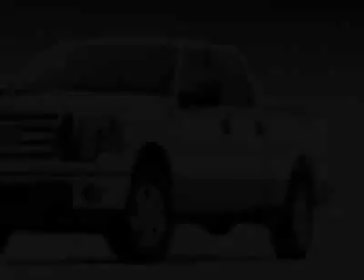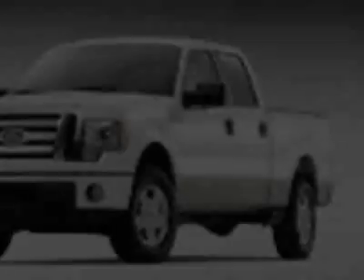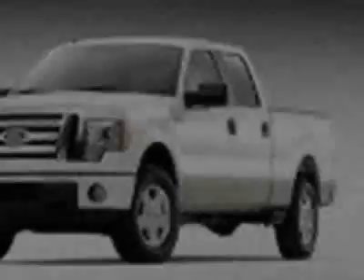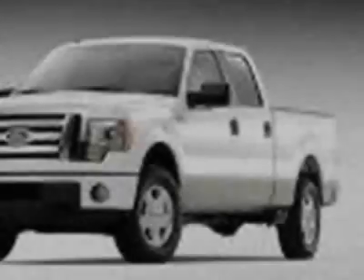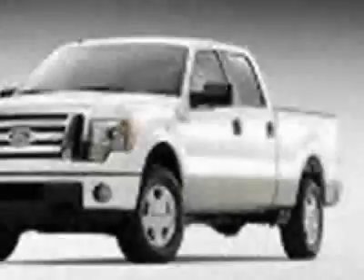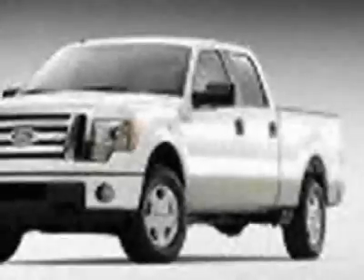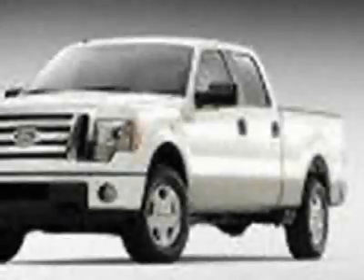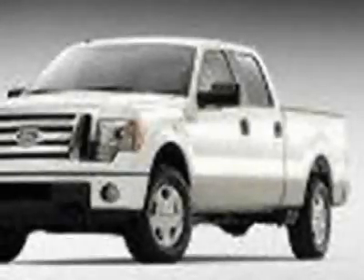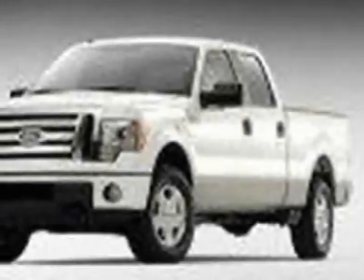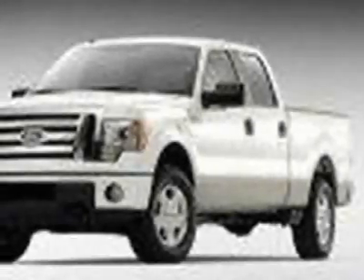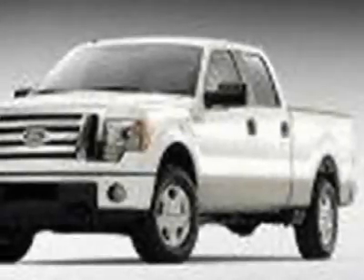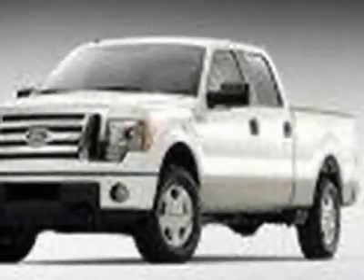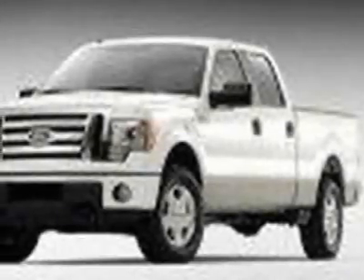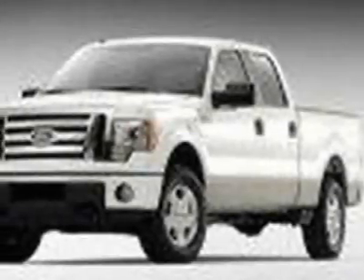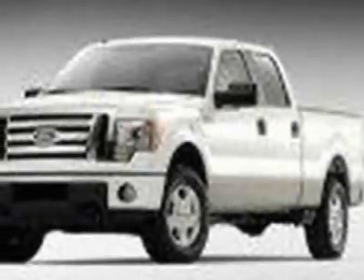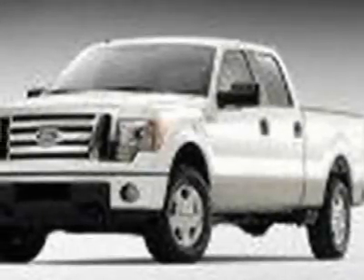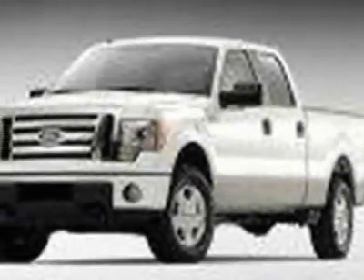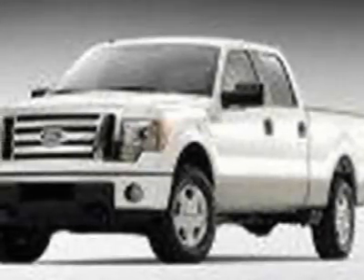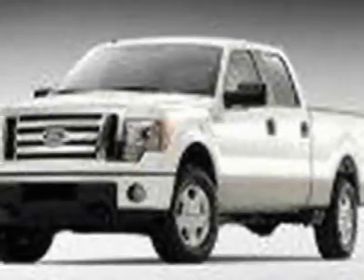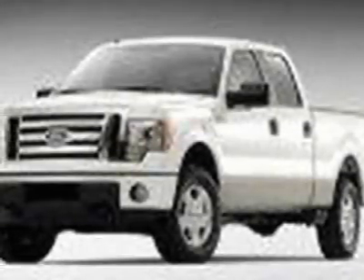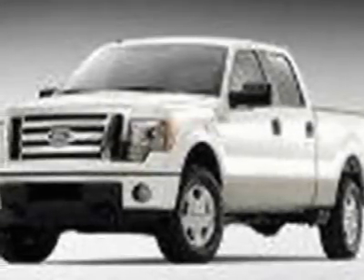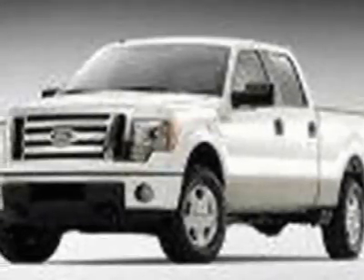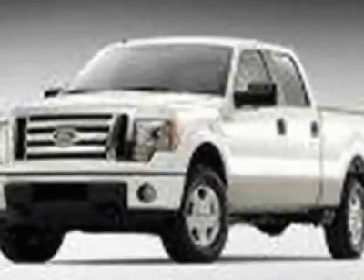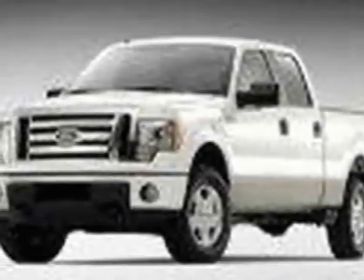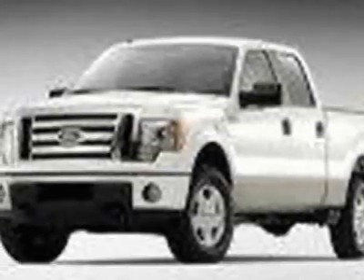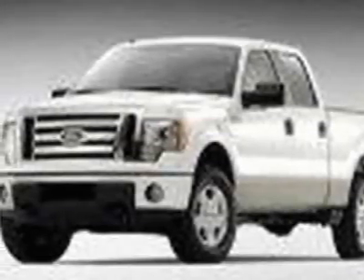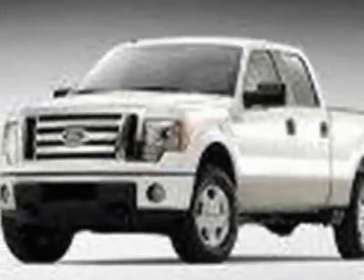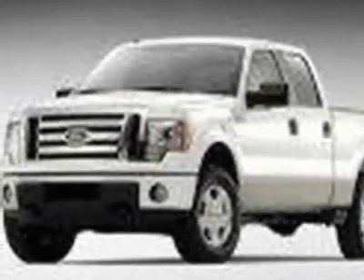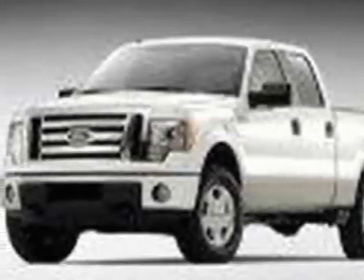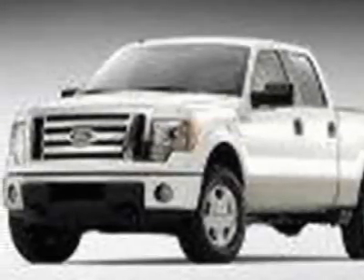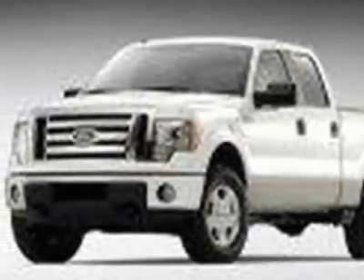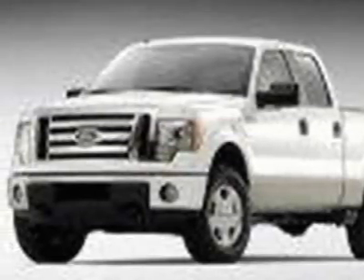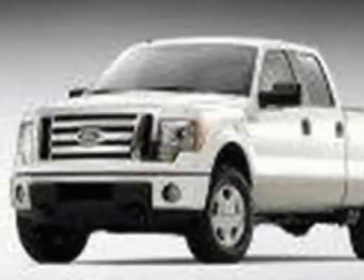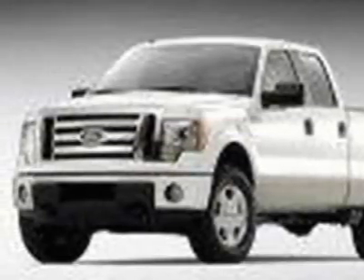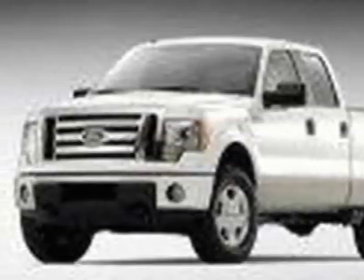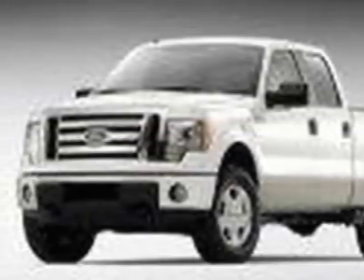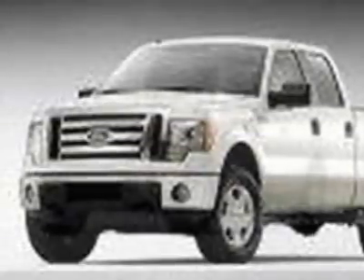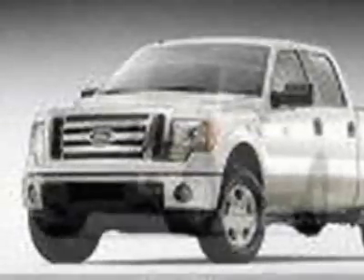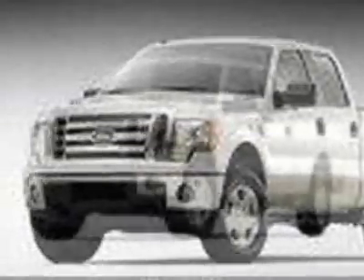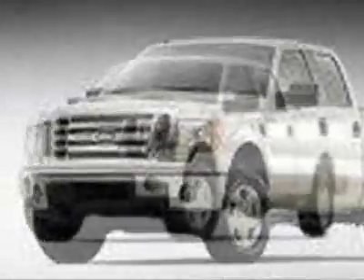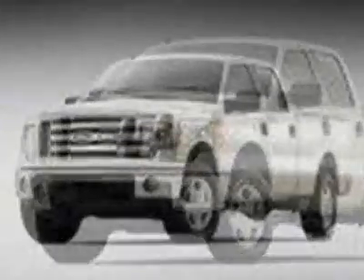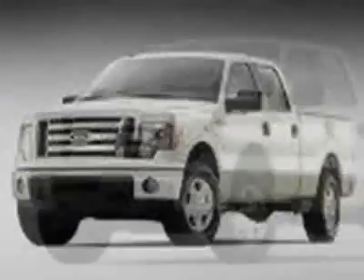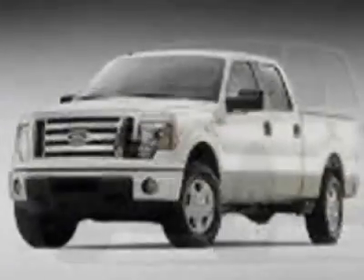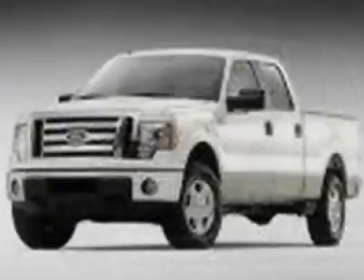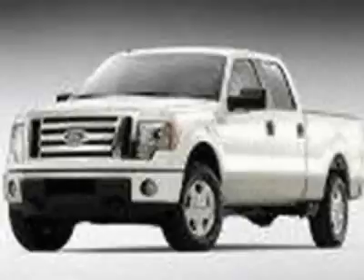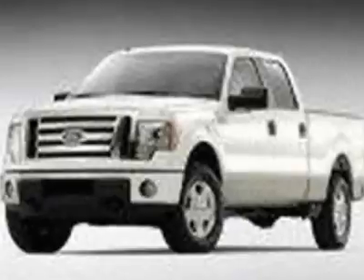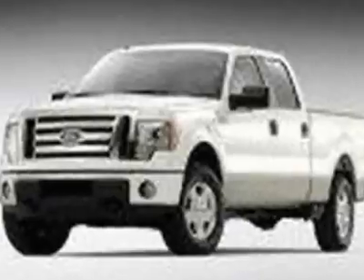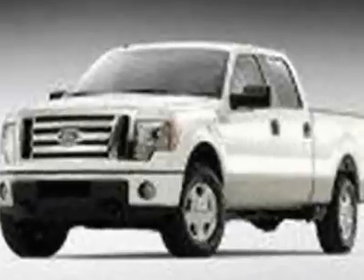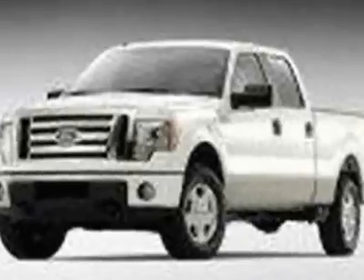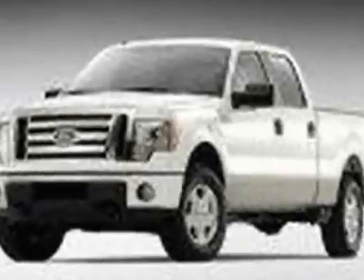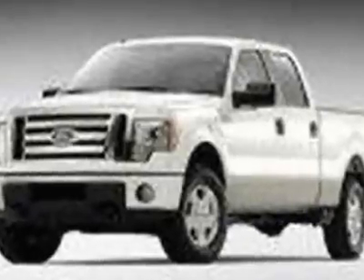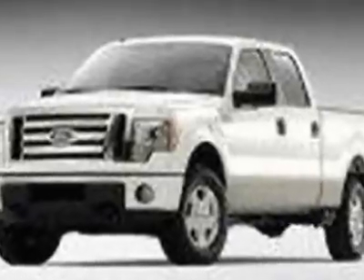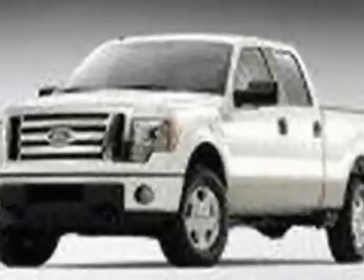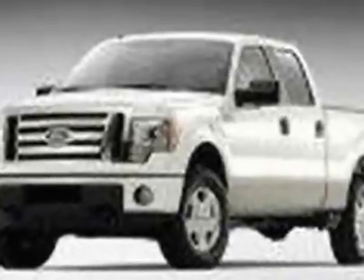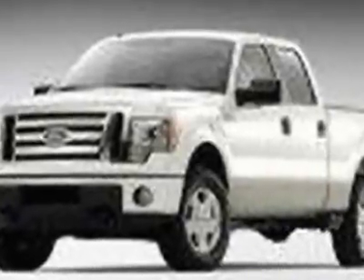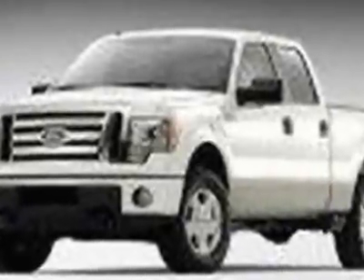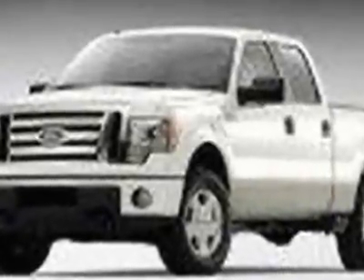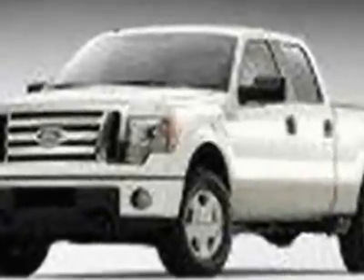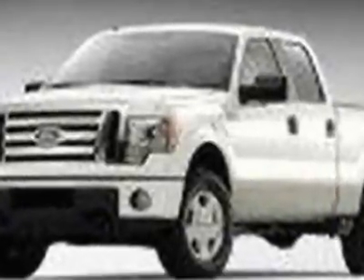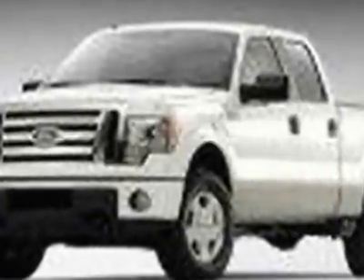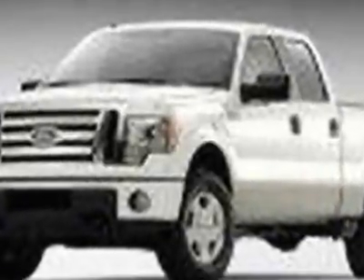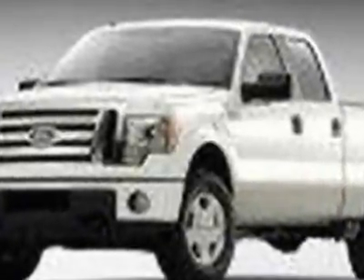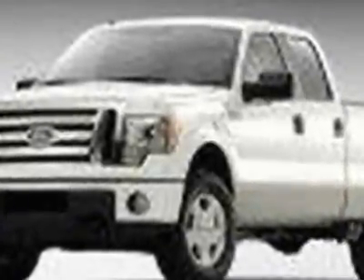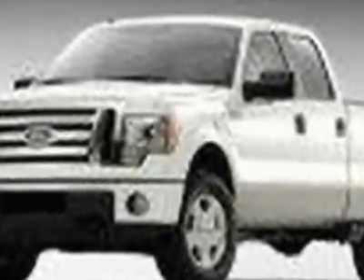Check out this 2011 Ford F-150. For your protection, a warranty is available for this vehicle.